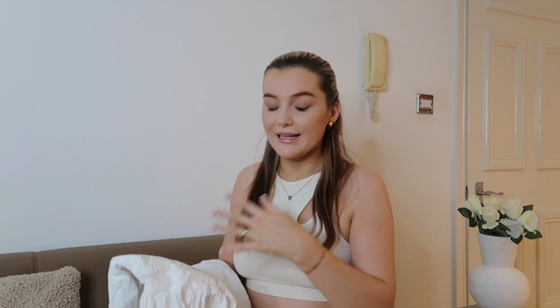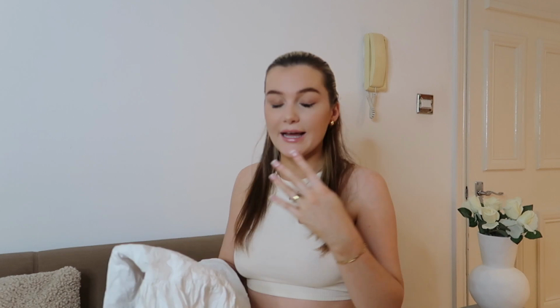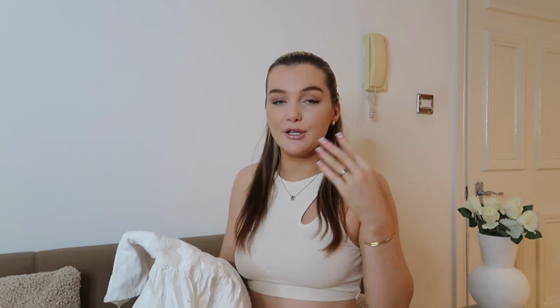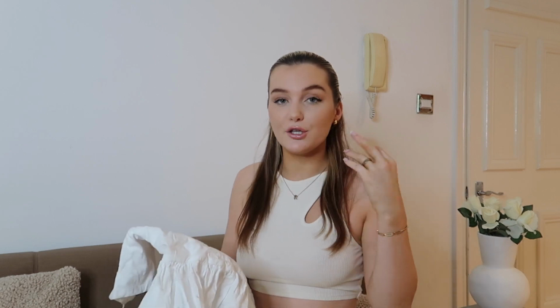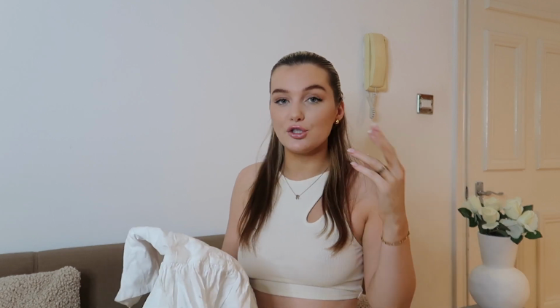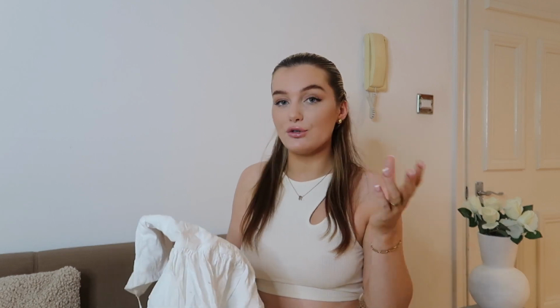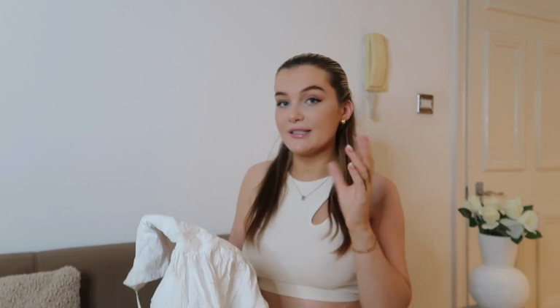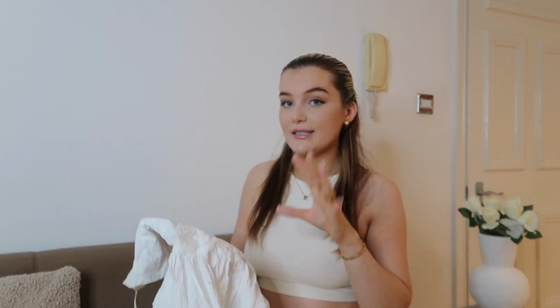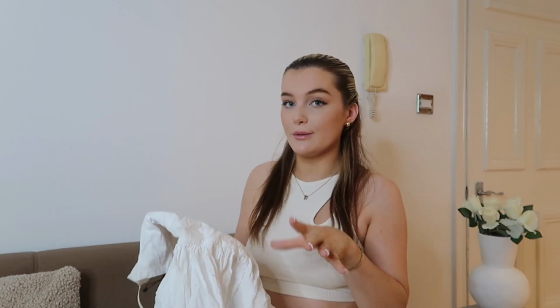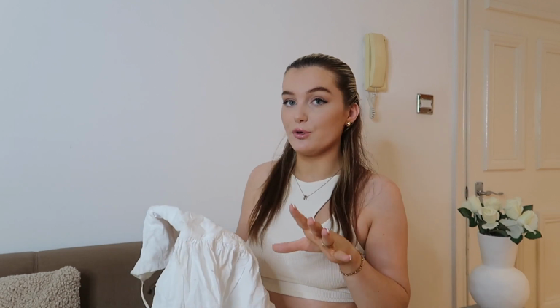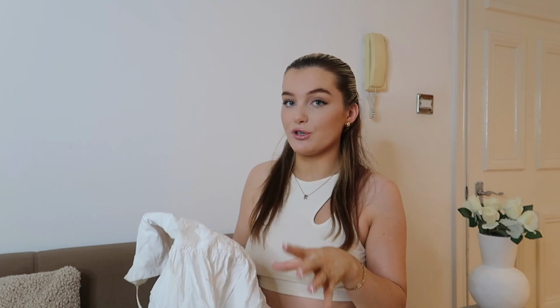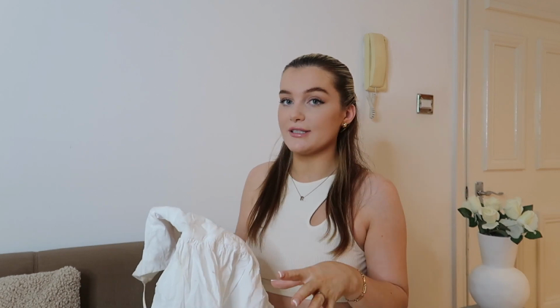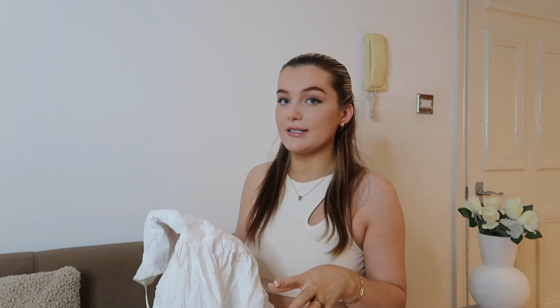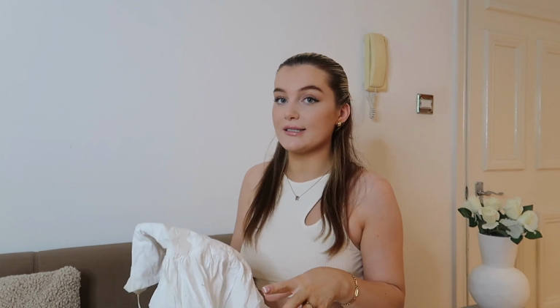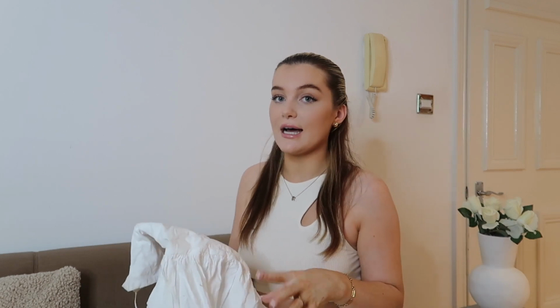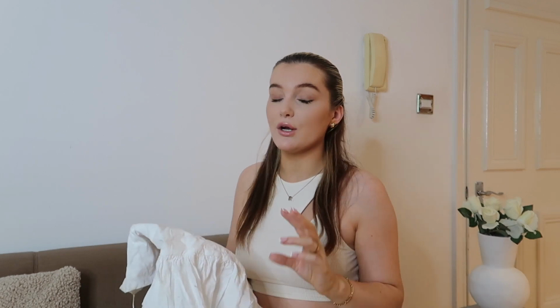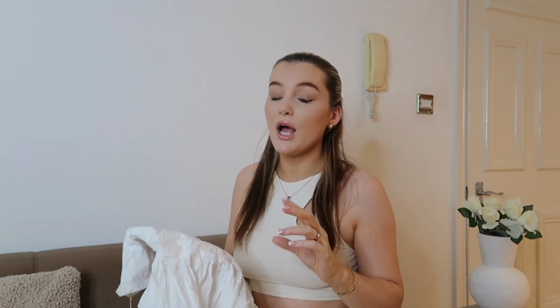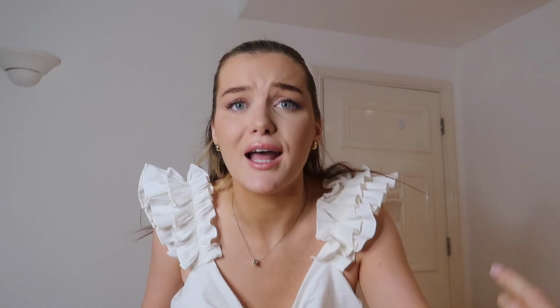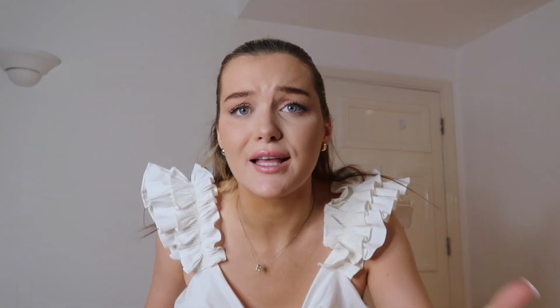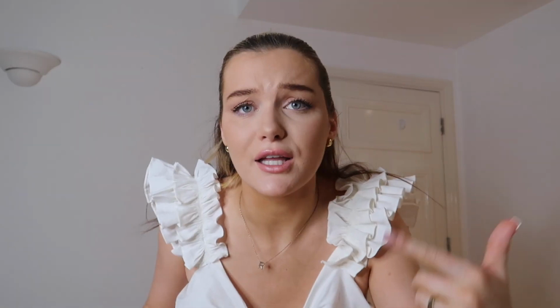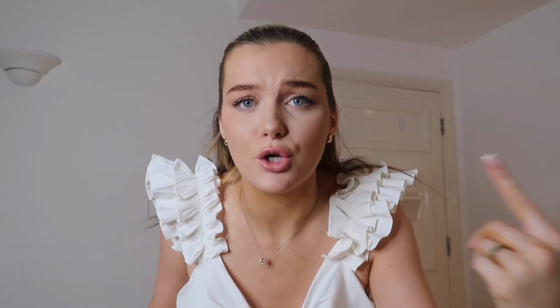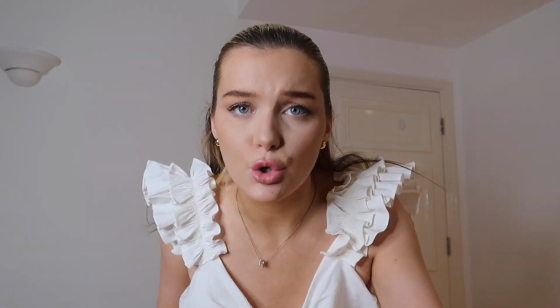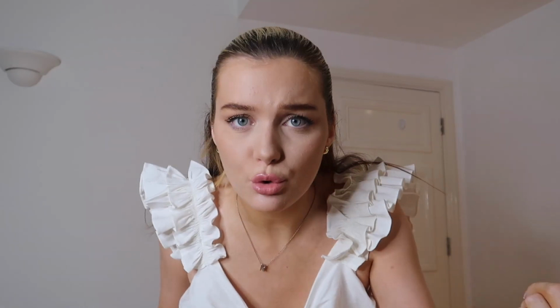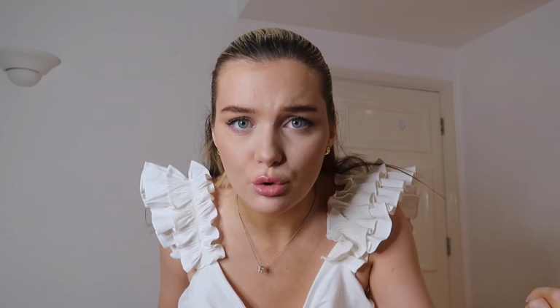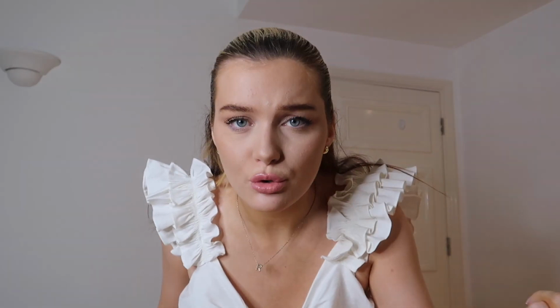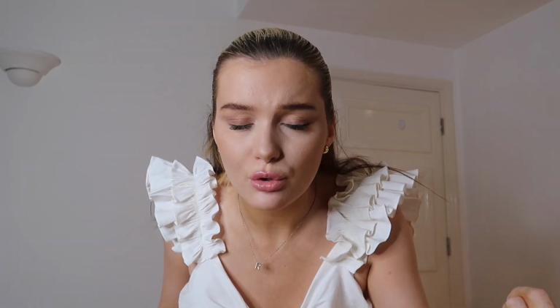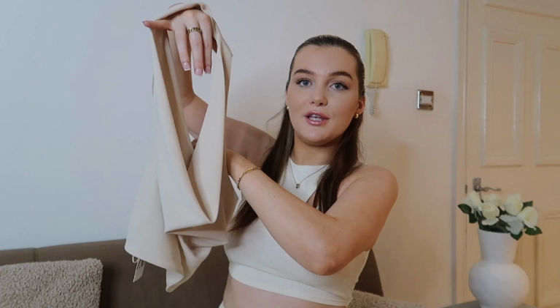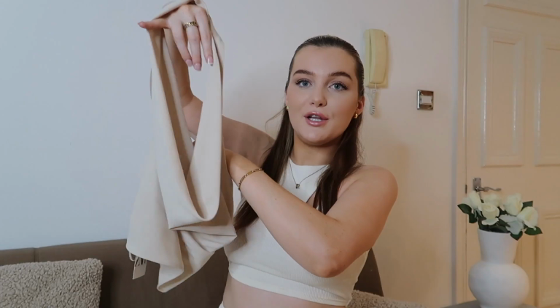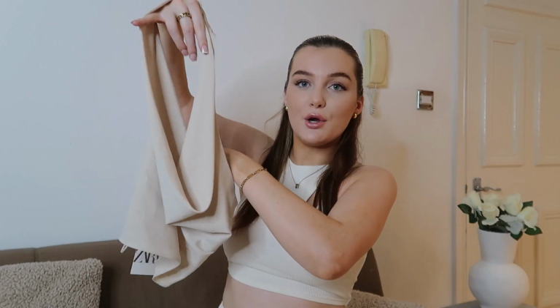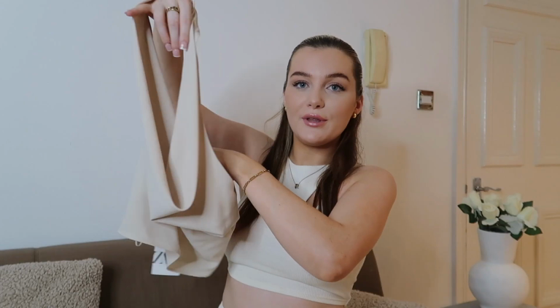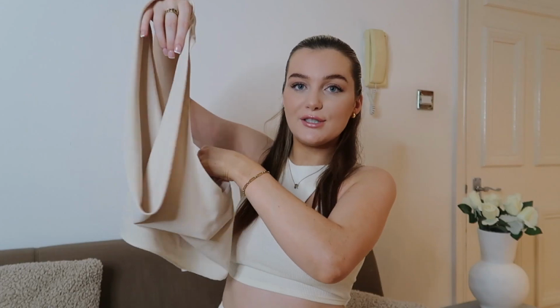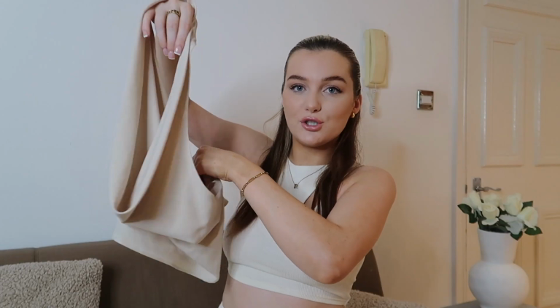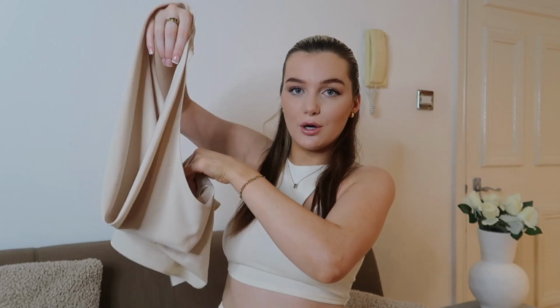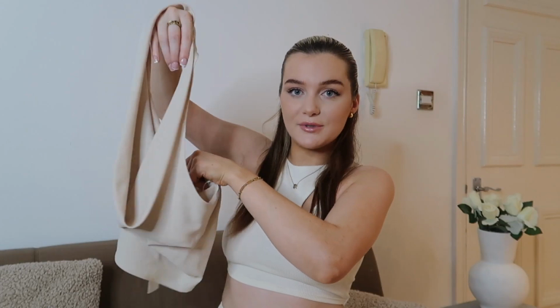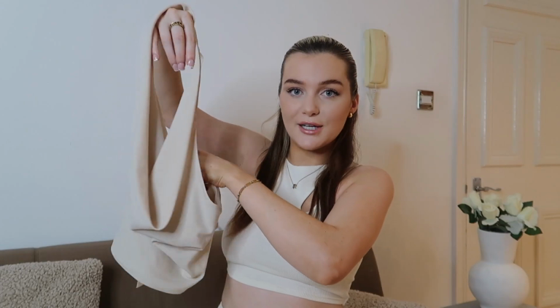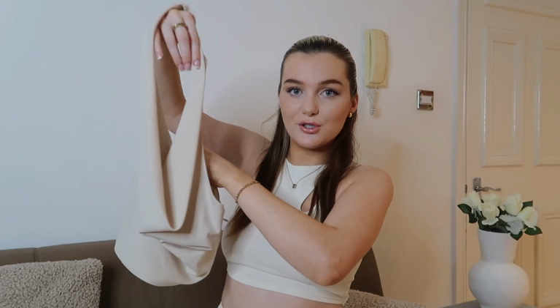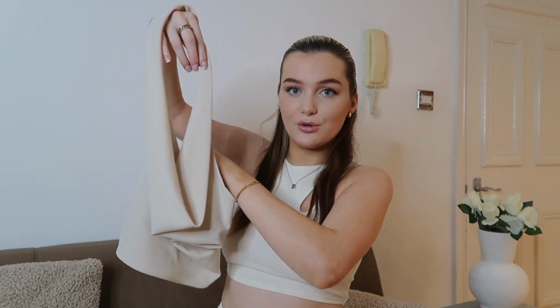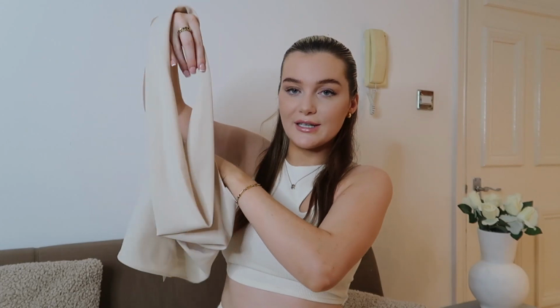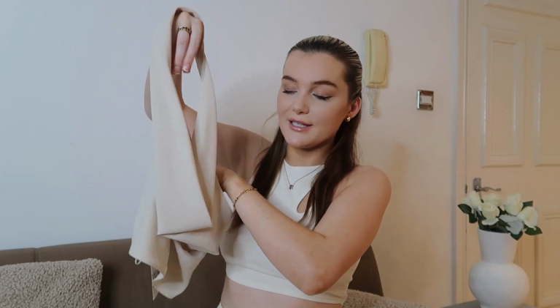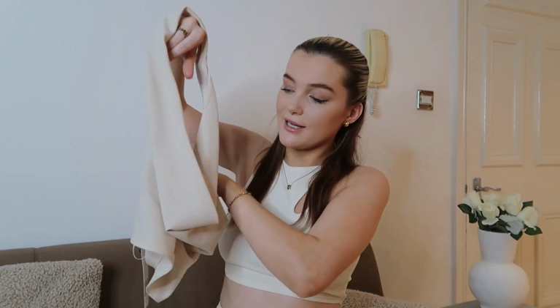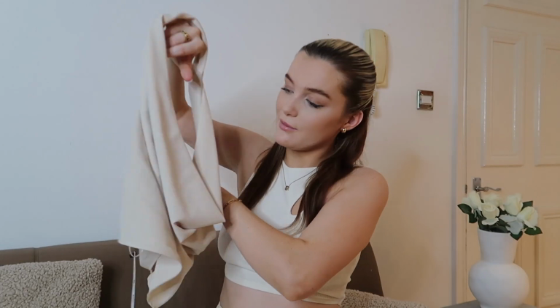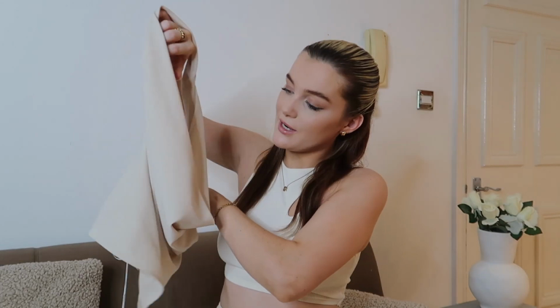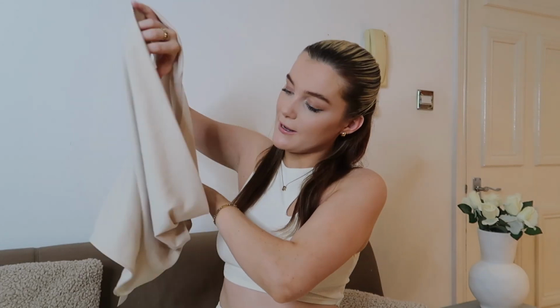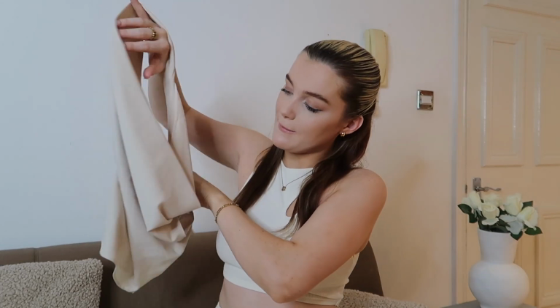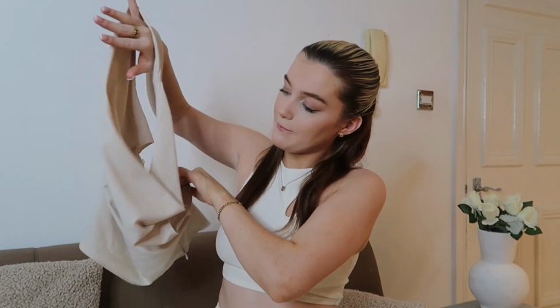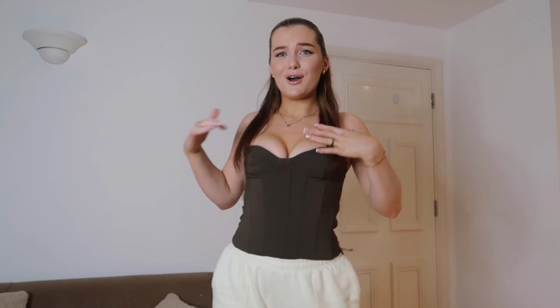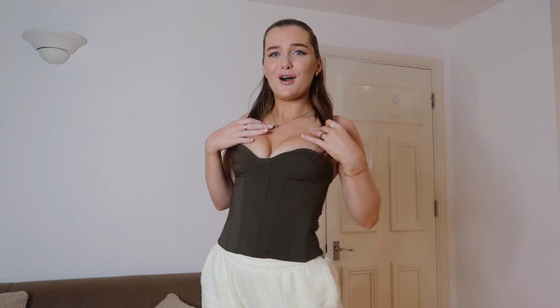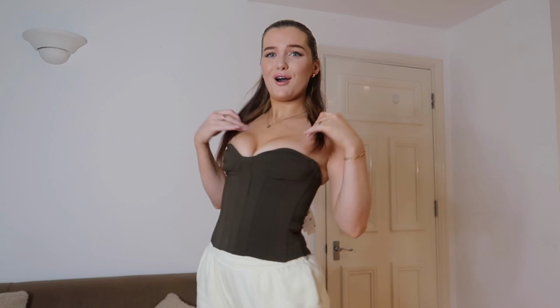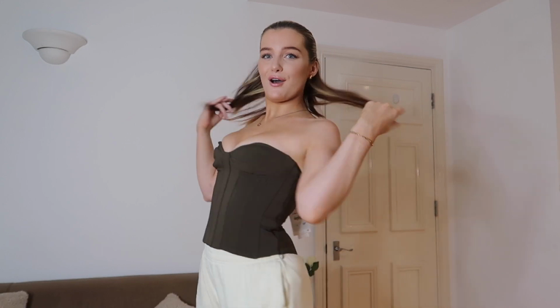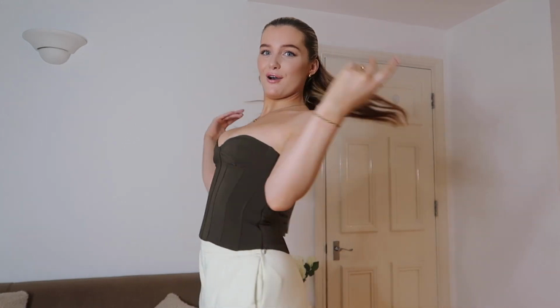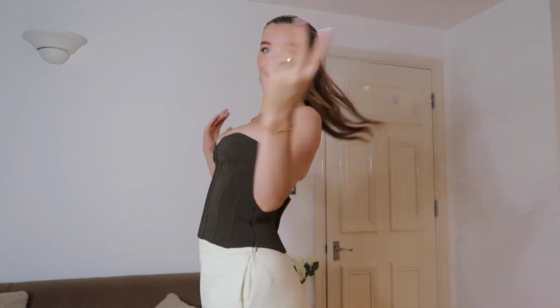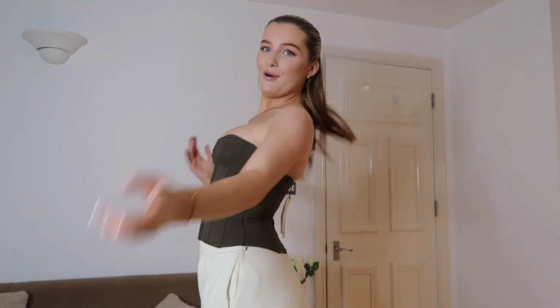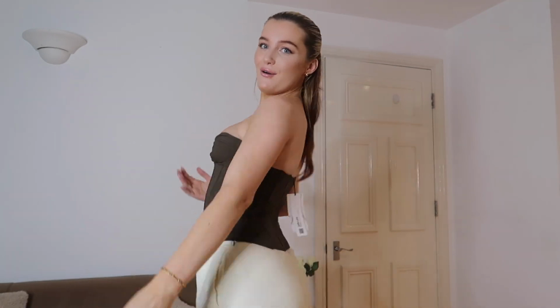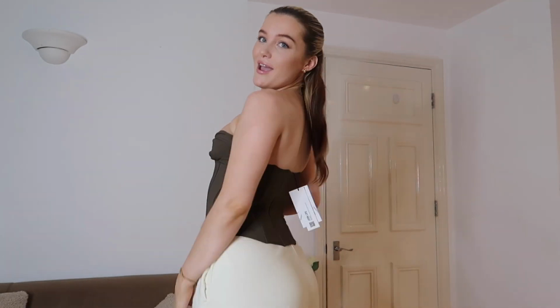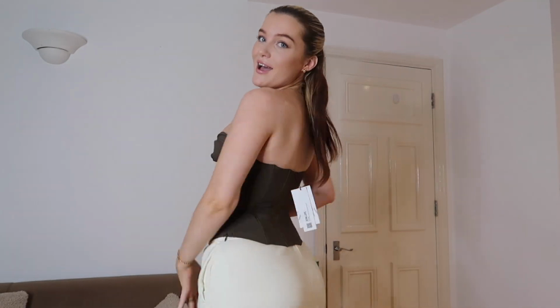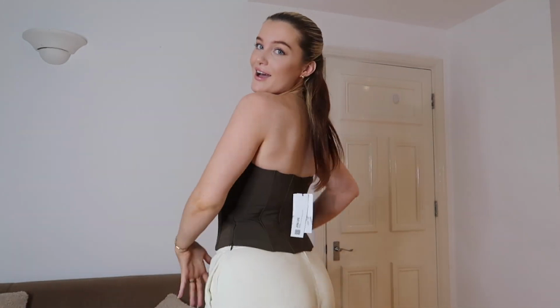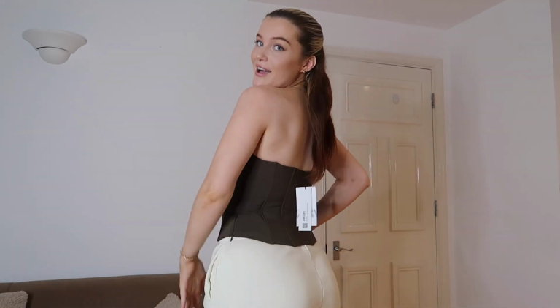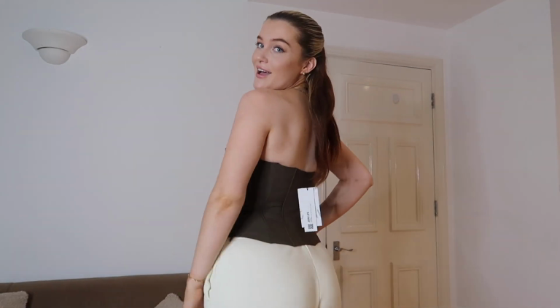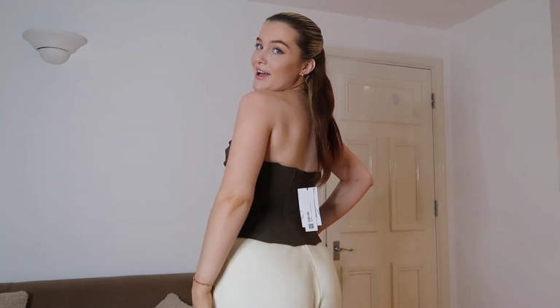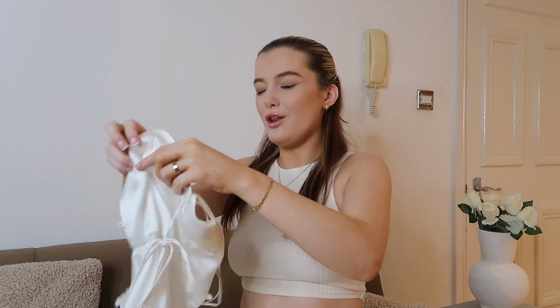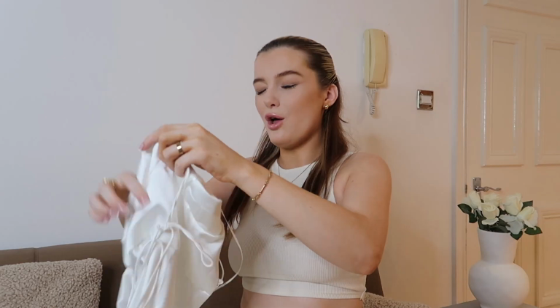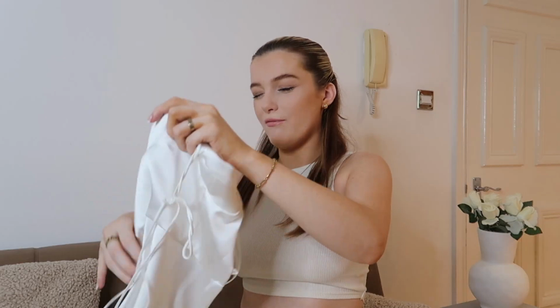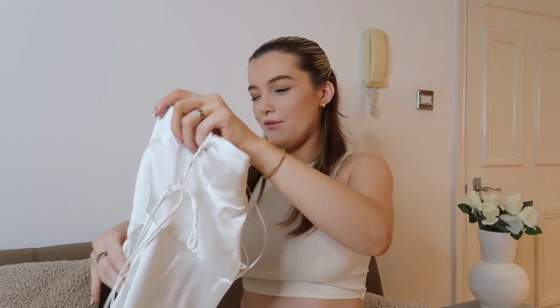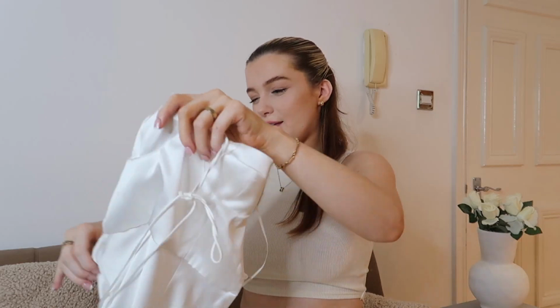Again, you can dress this up or dress this down. You know these tops are trending at the minute.